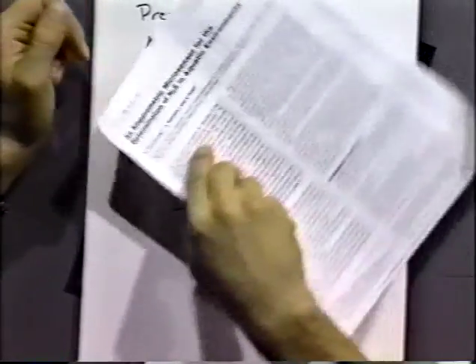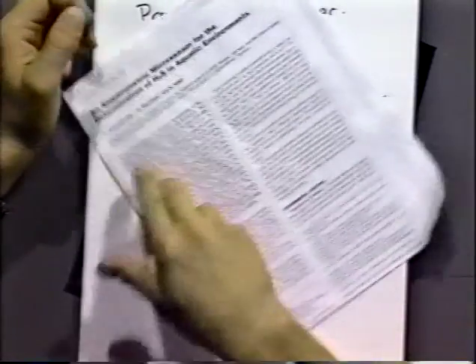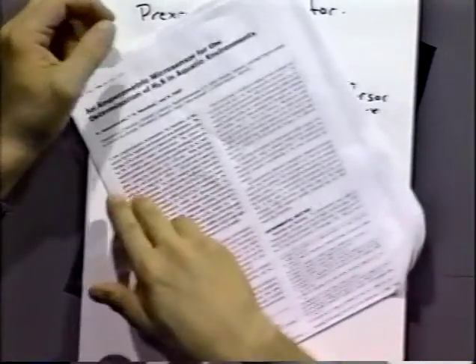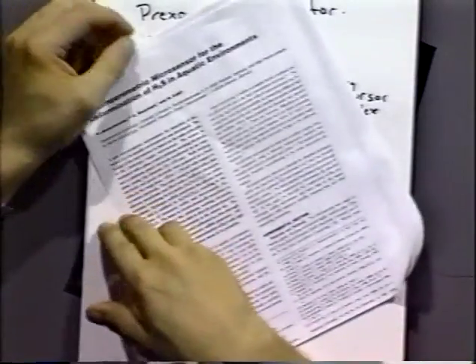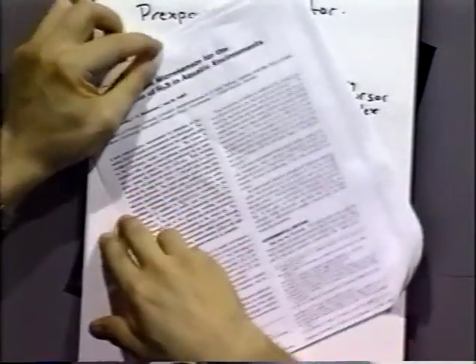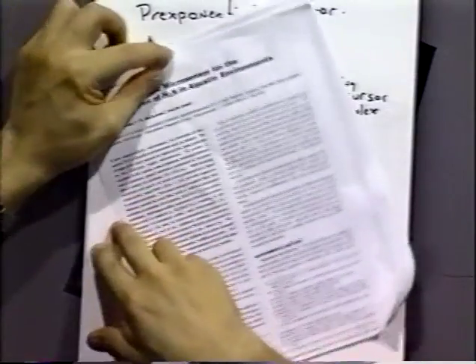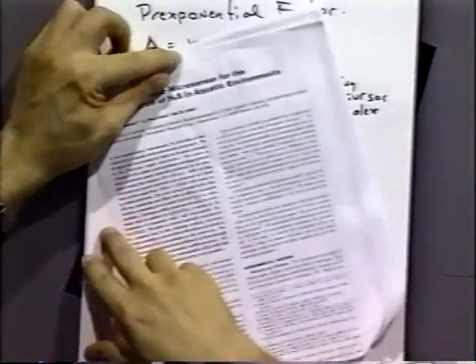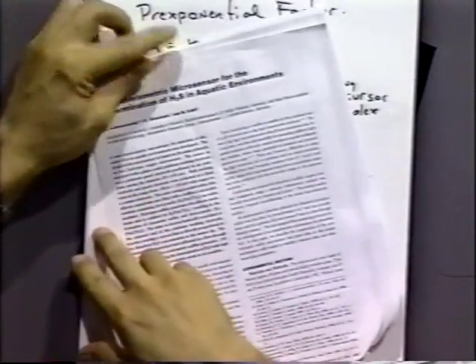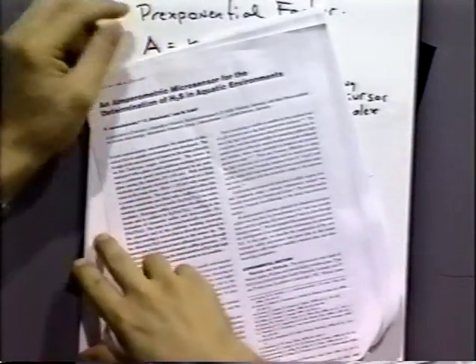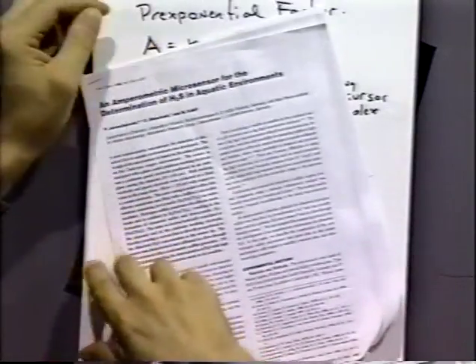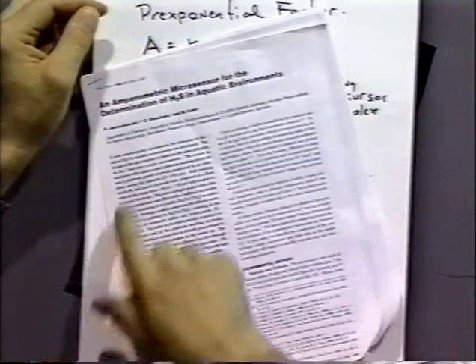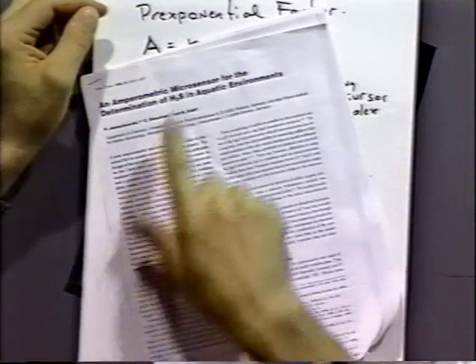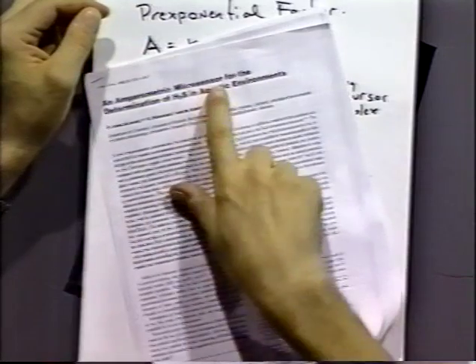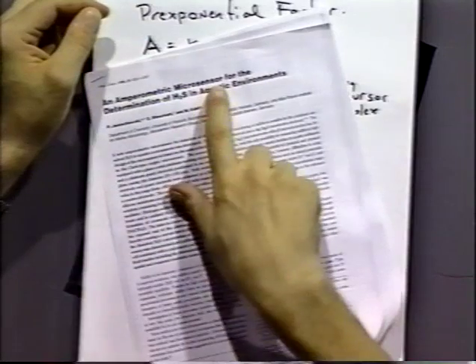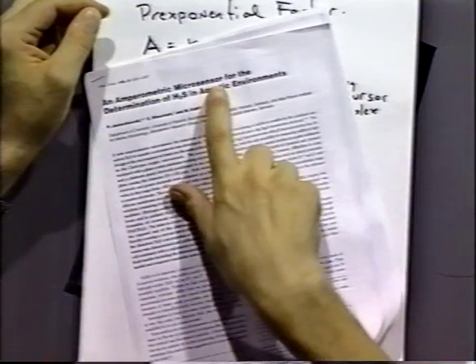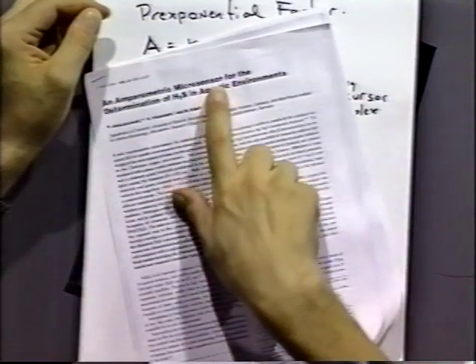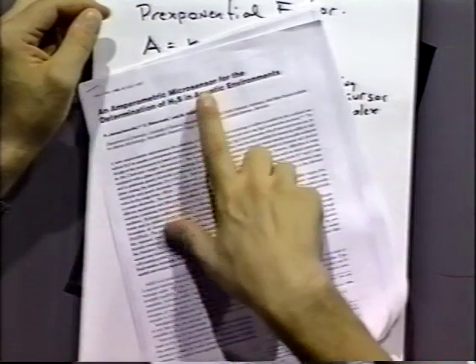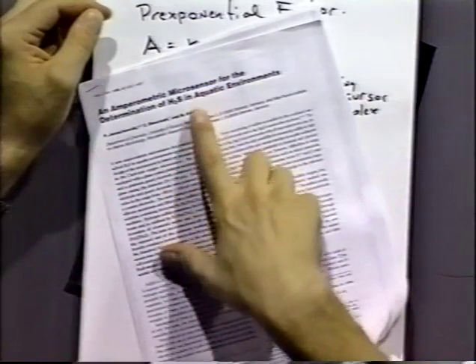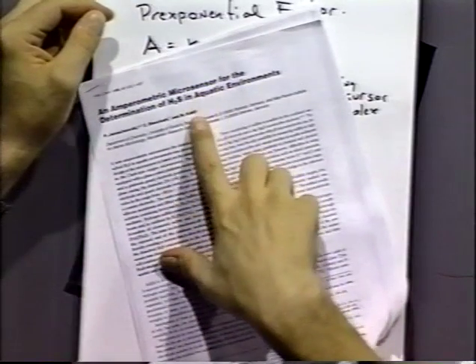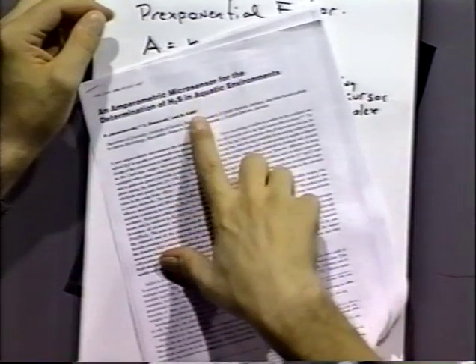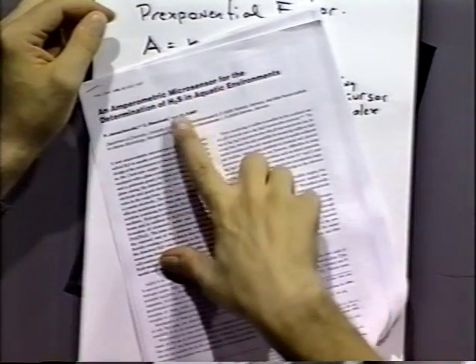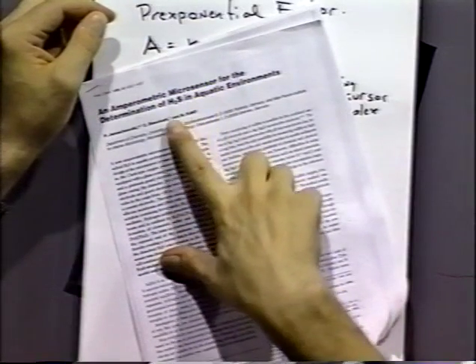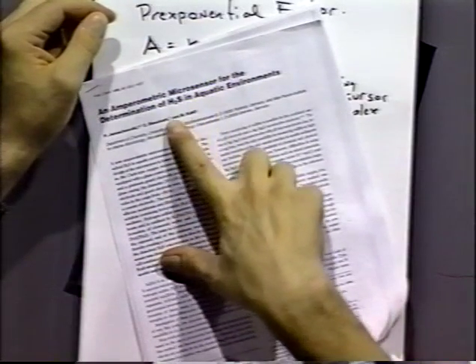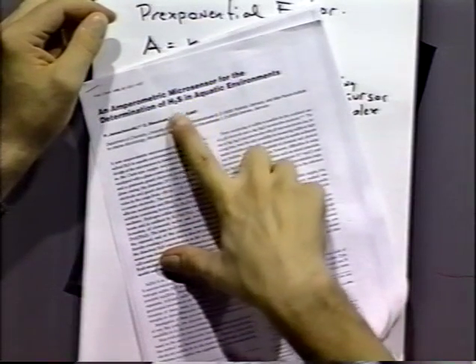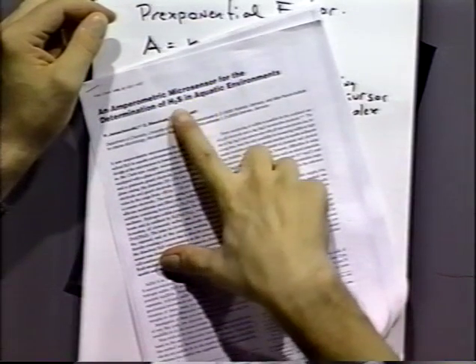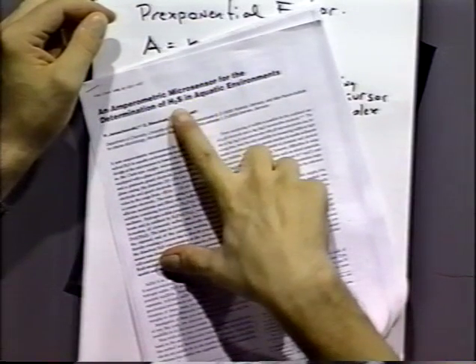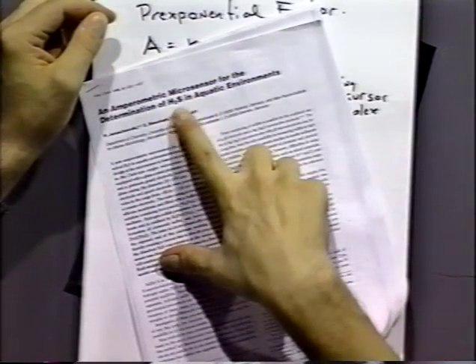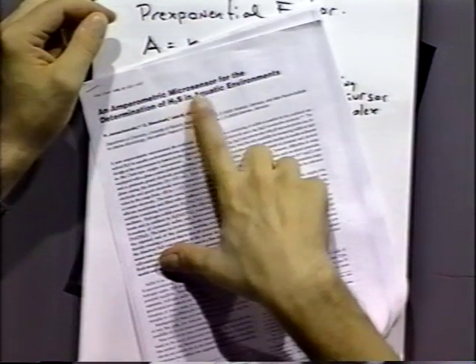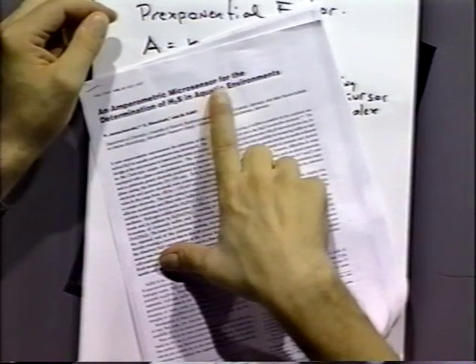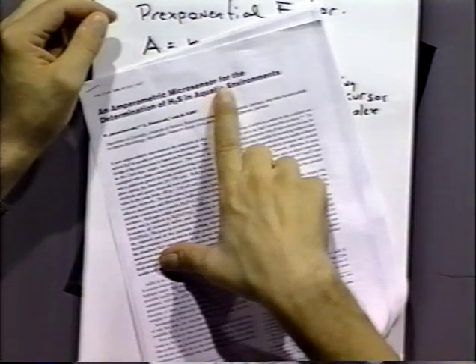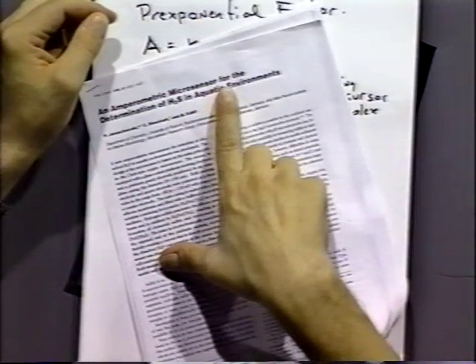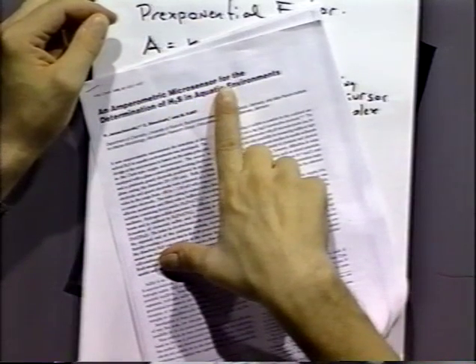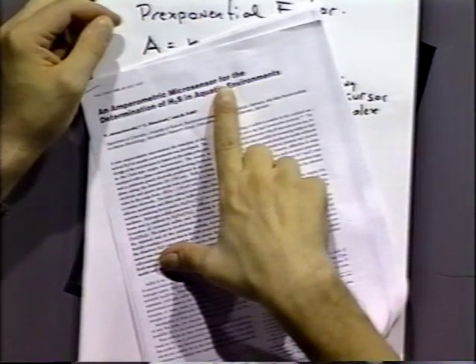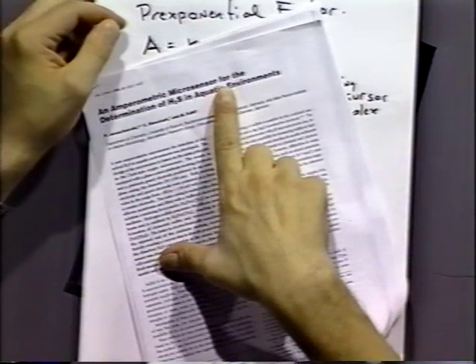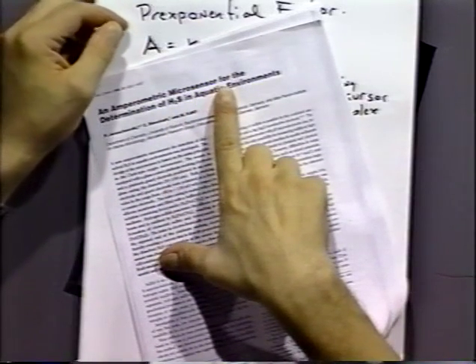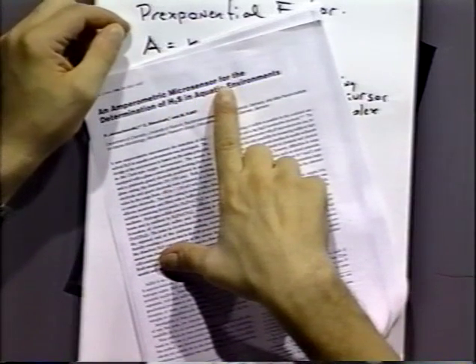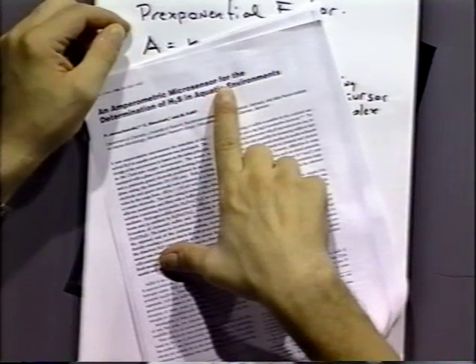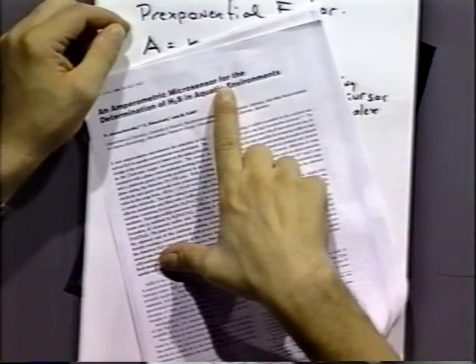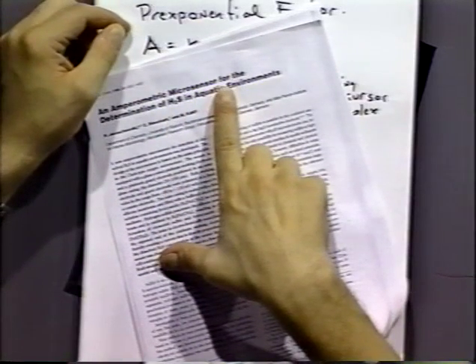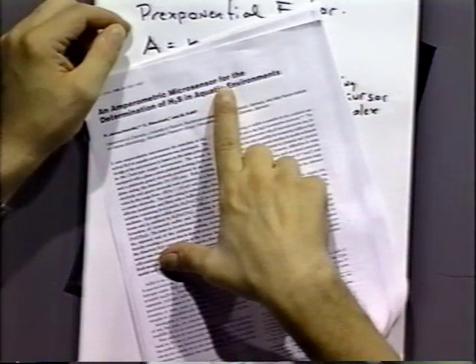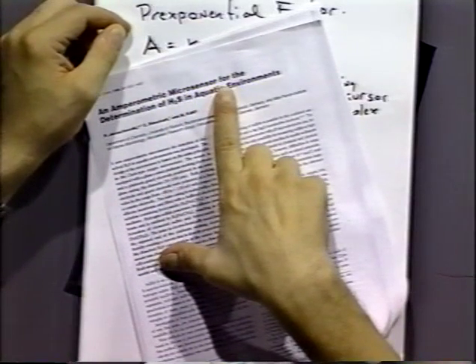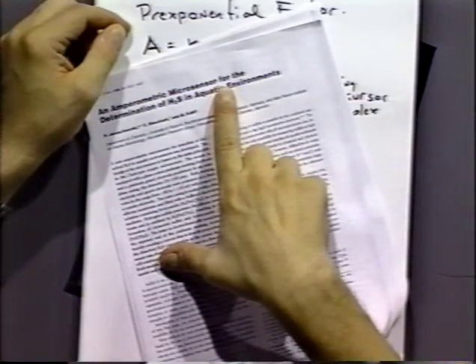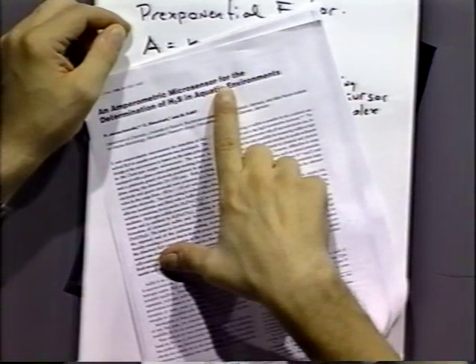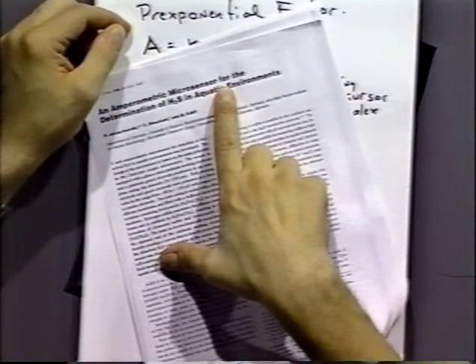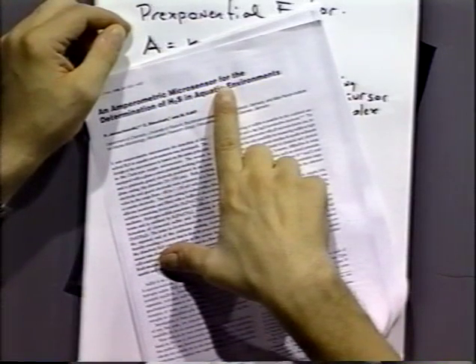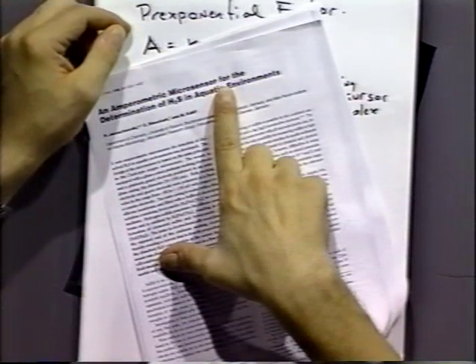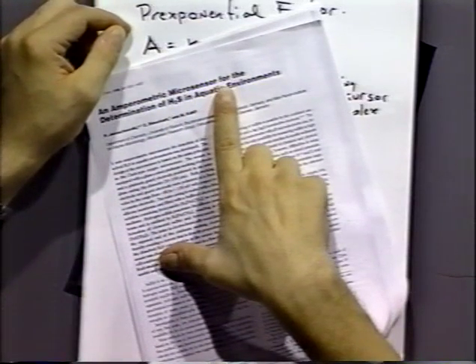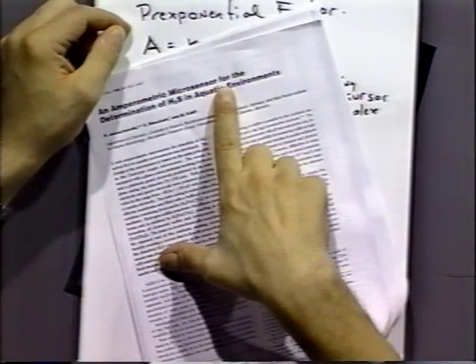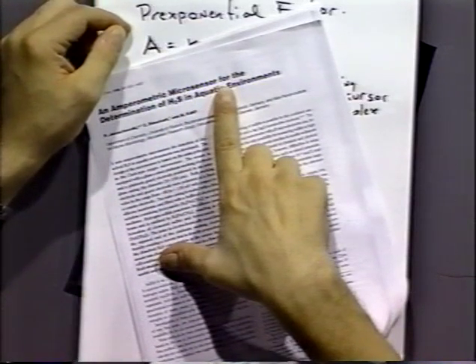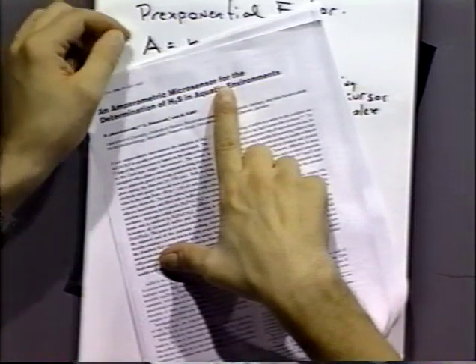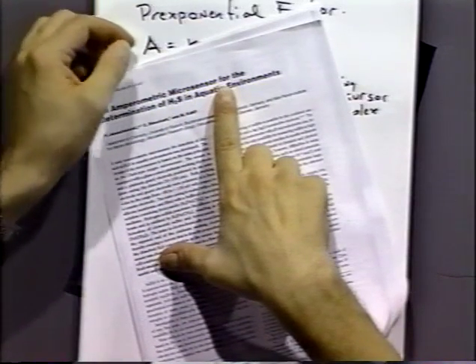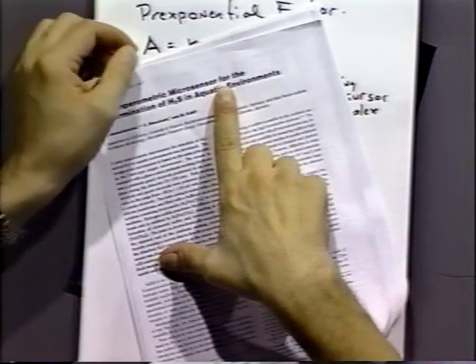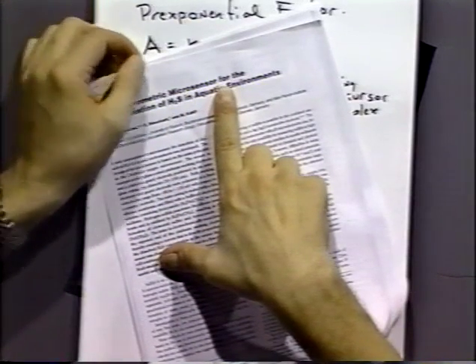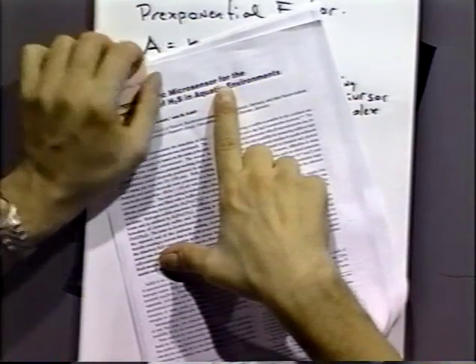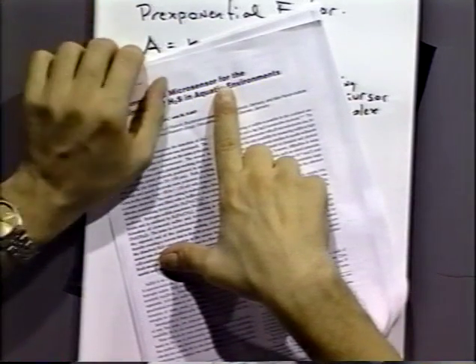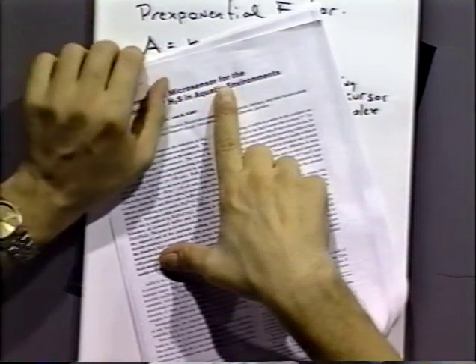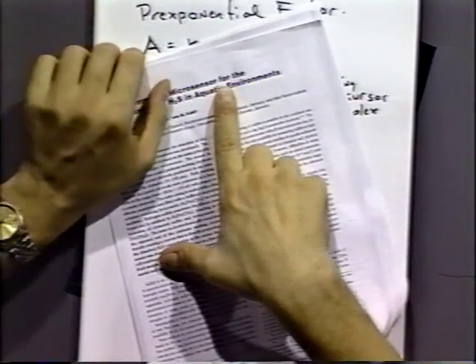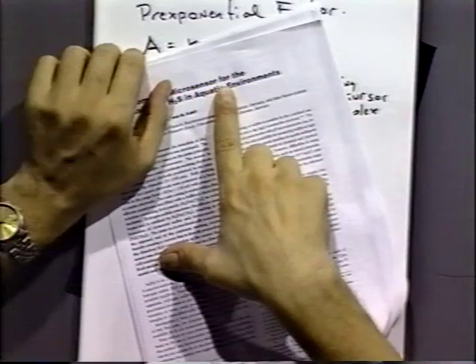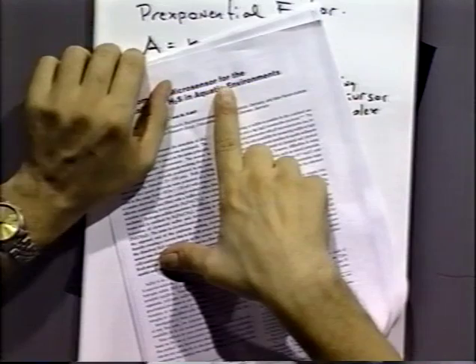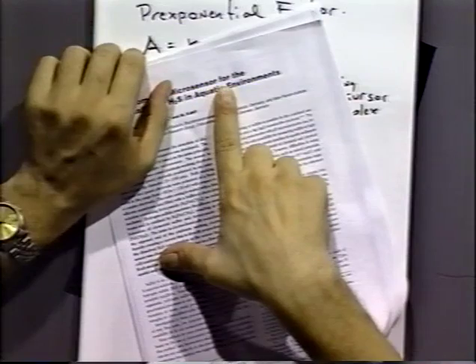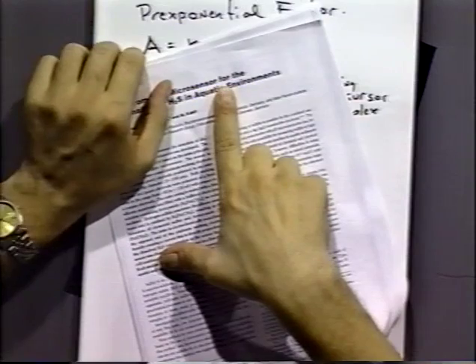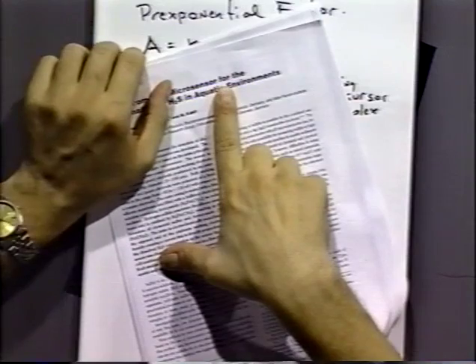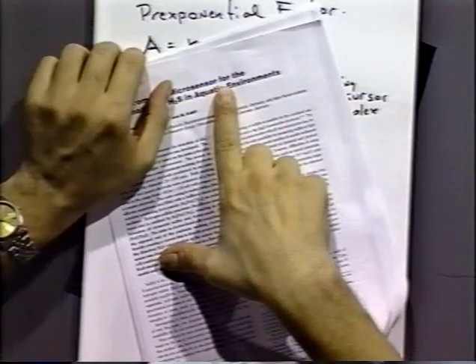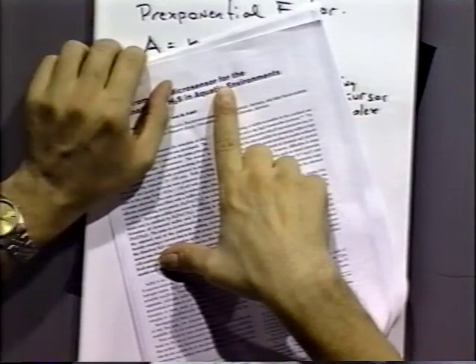The one I've got is this one here: the amperometric microsensor for H2S in aquatic environments. That's everybody else's one, I hope. I didn't screw that up again.